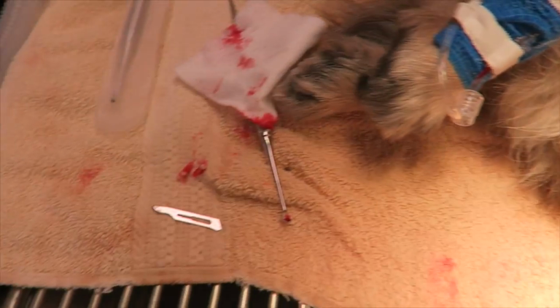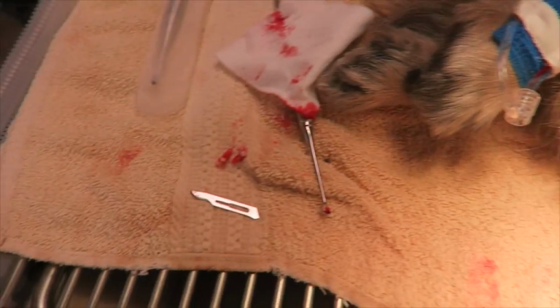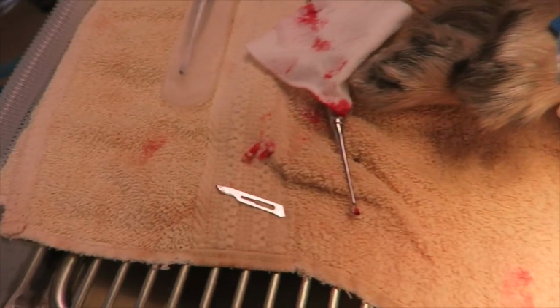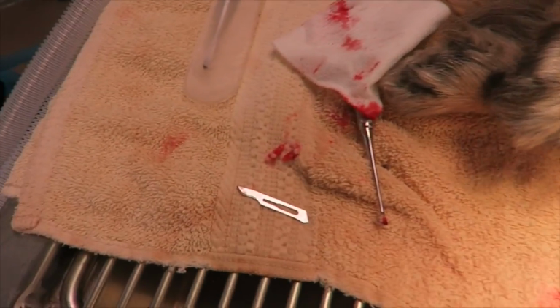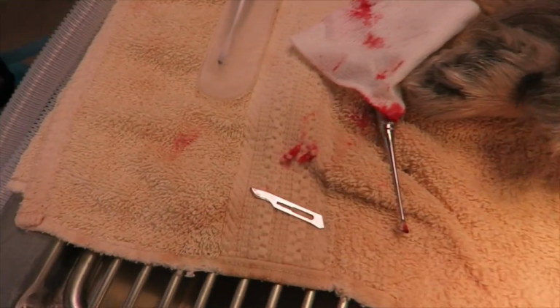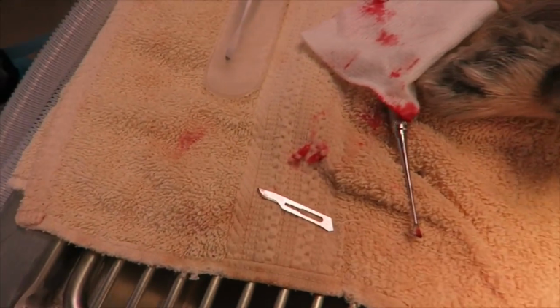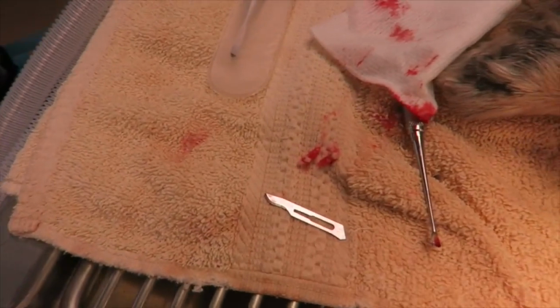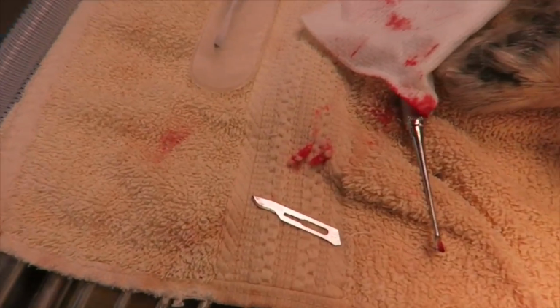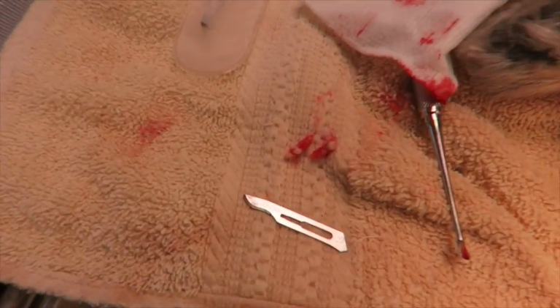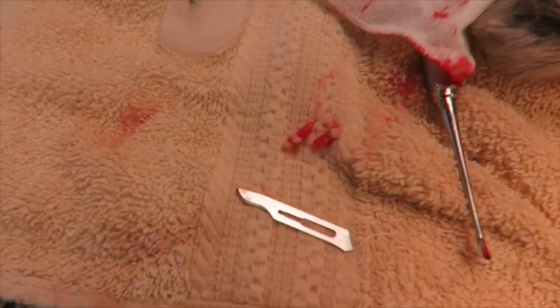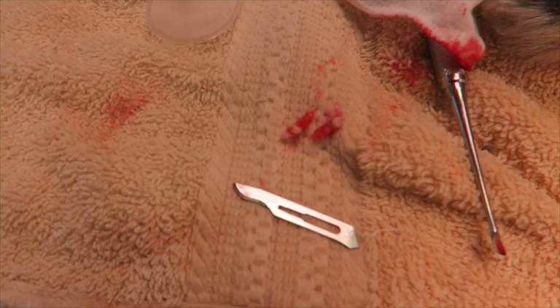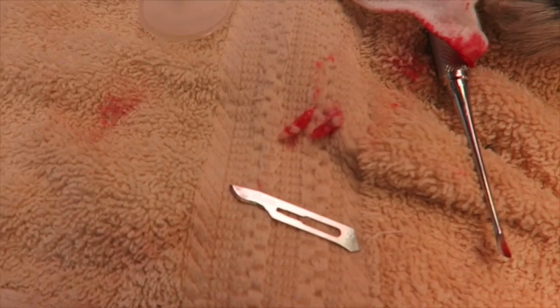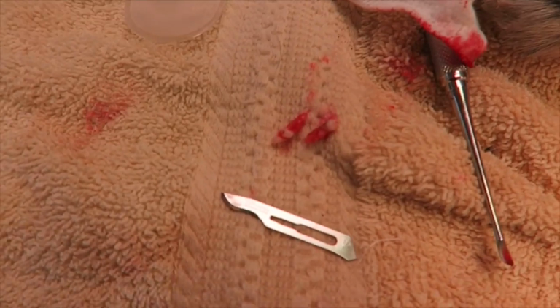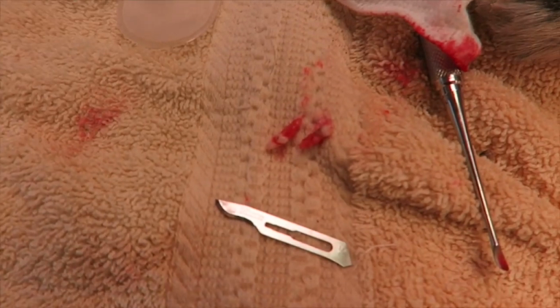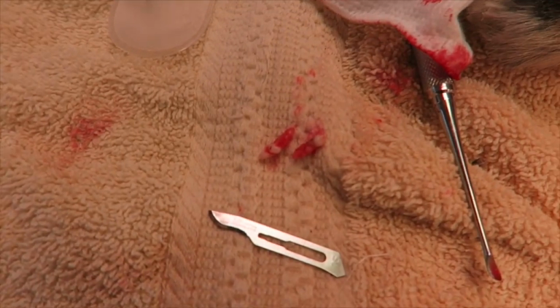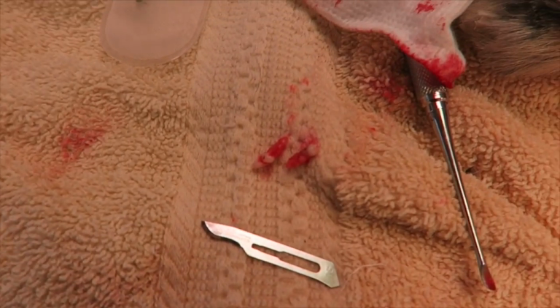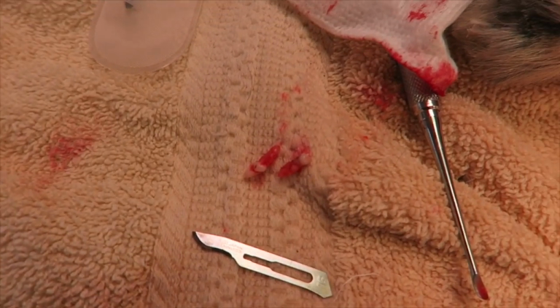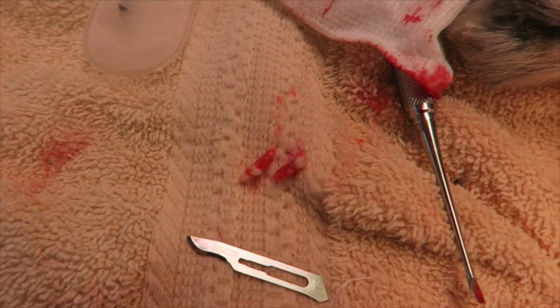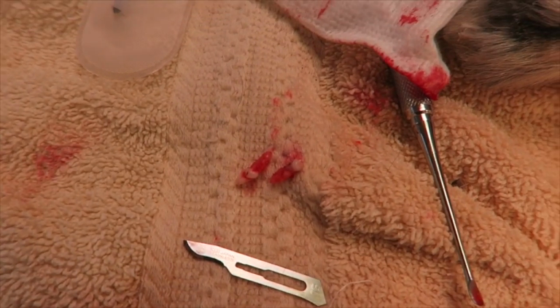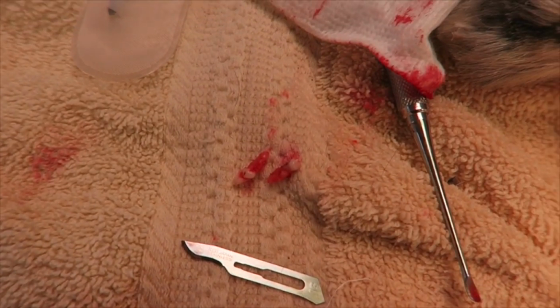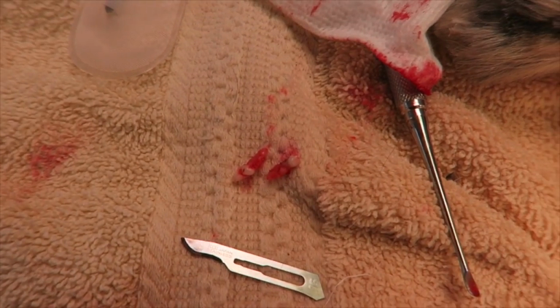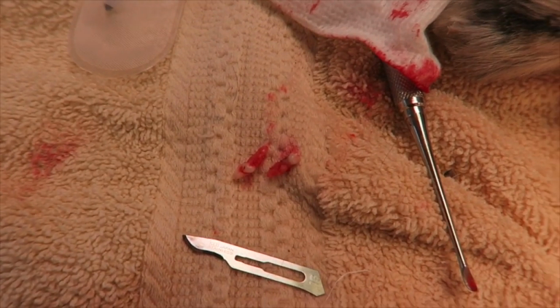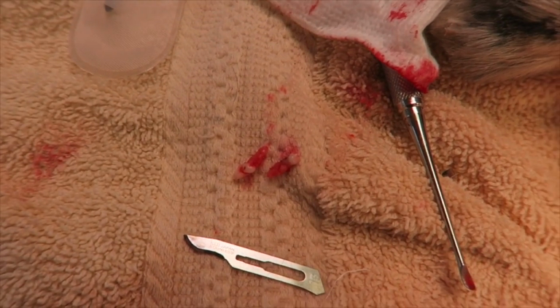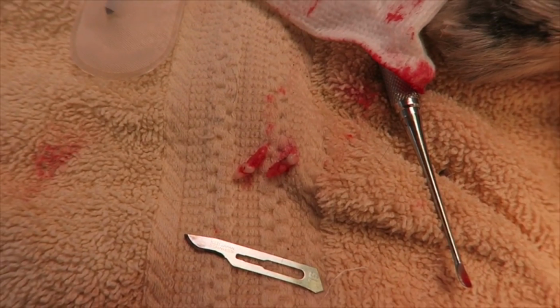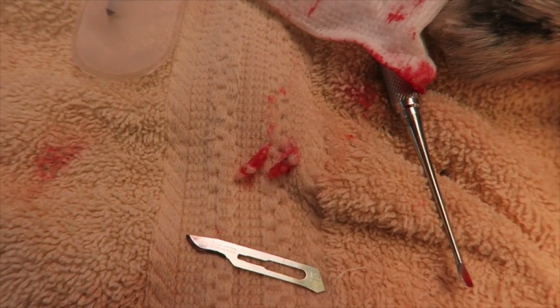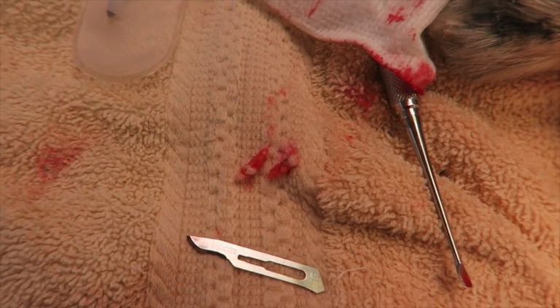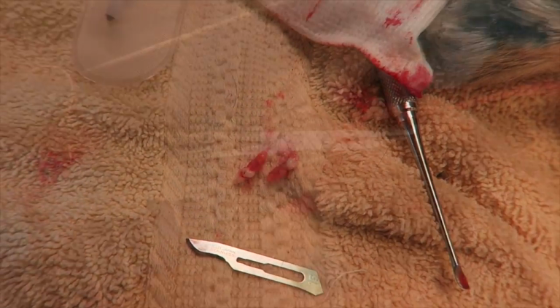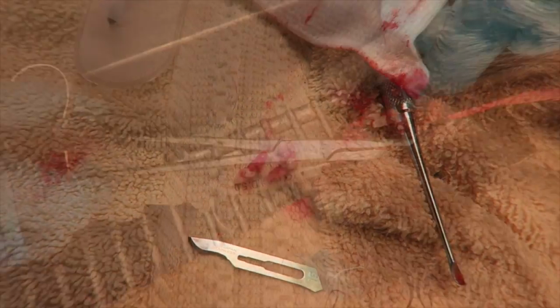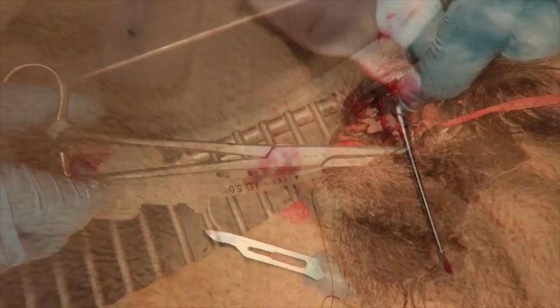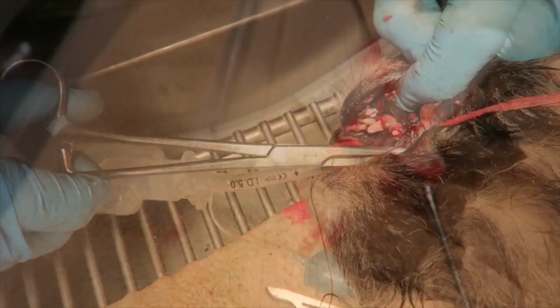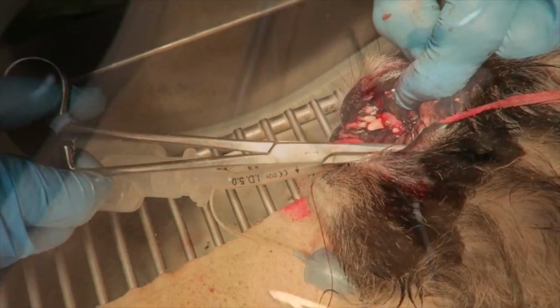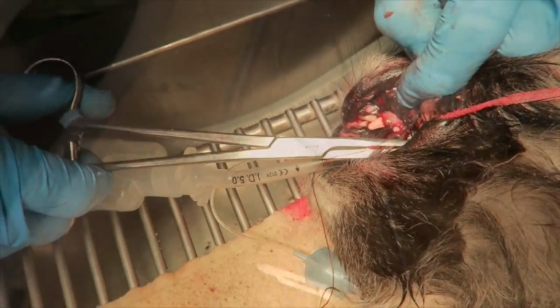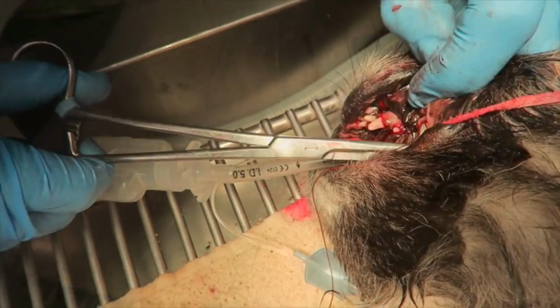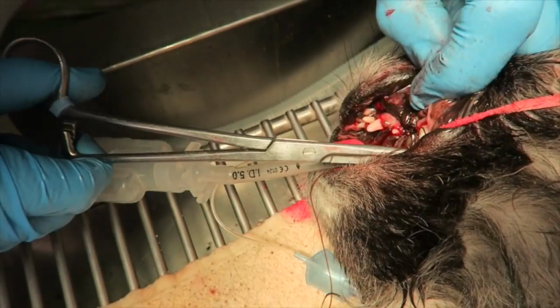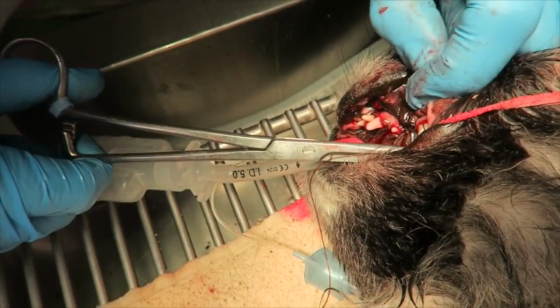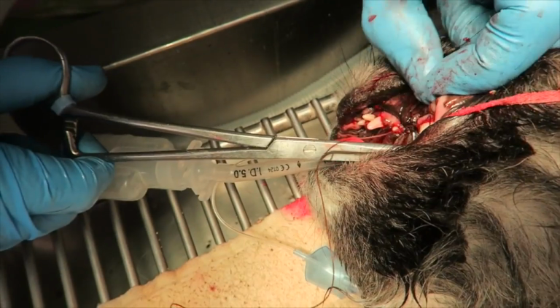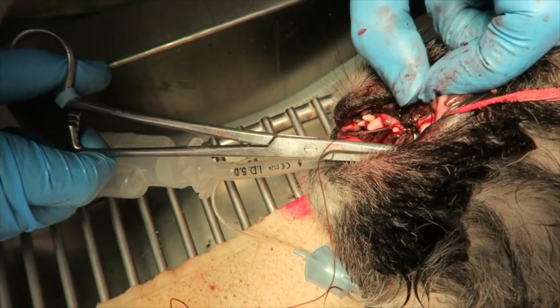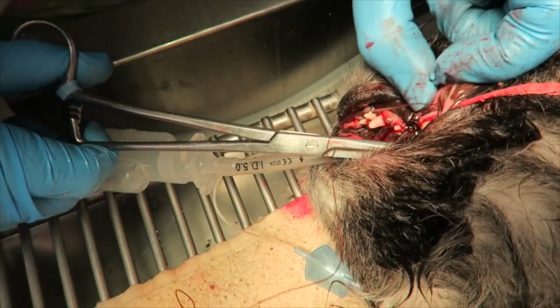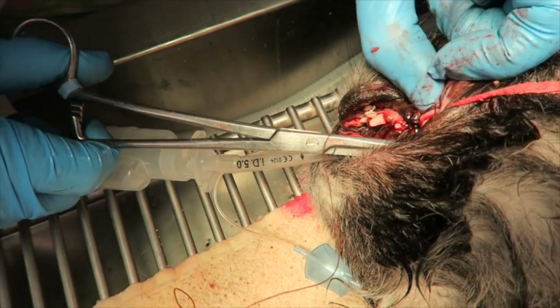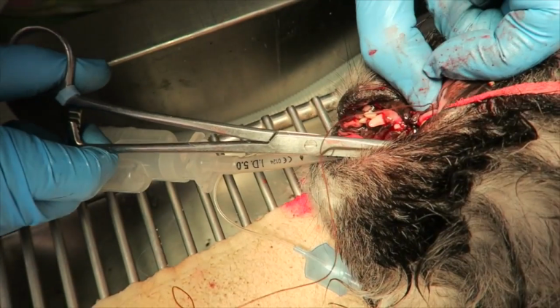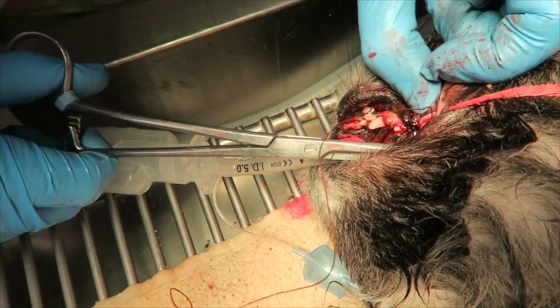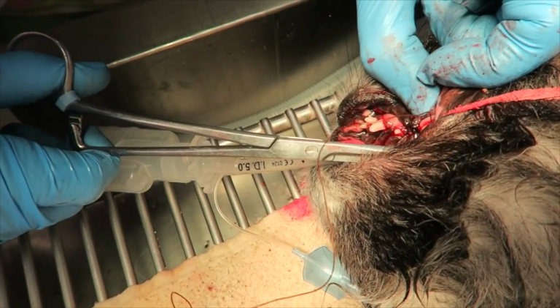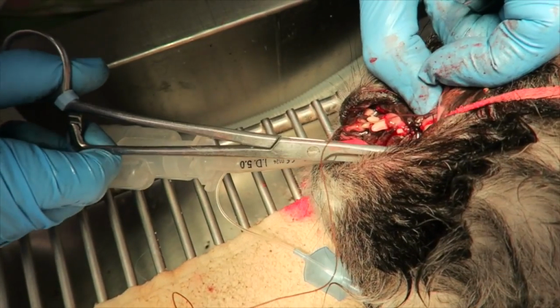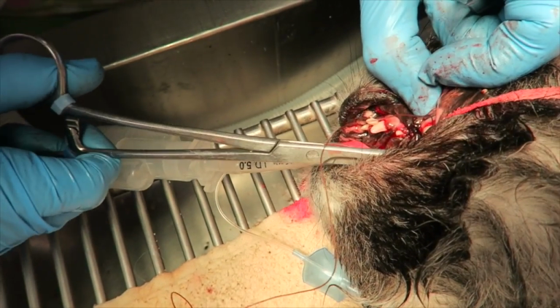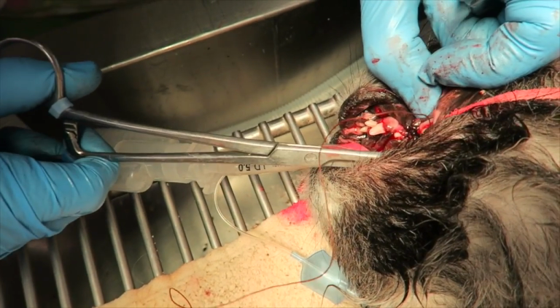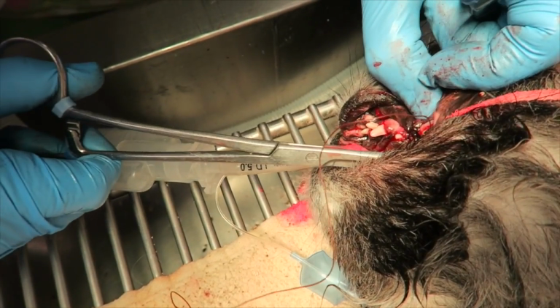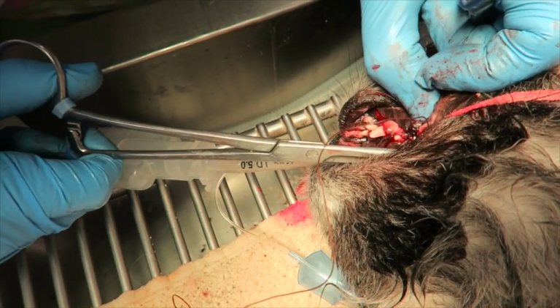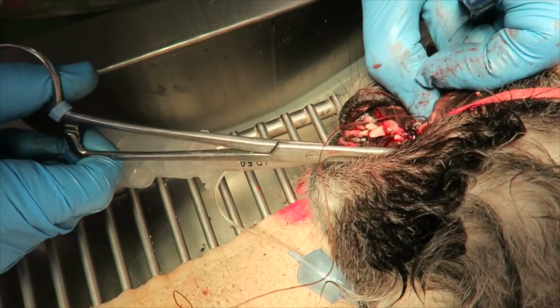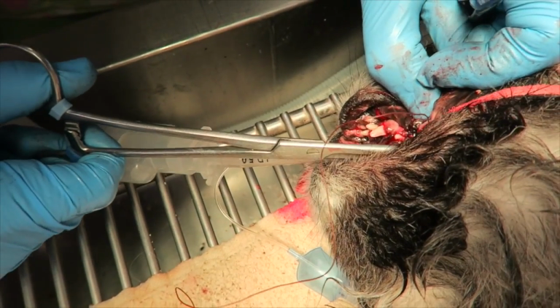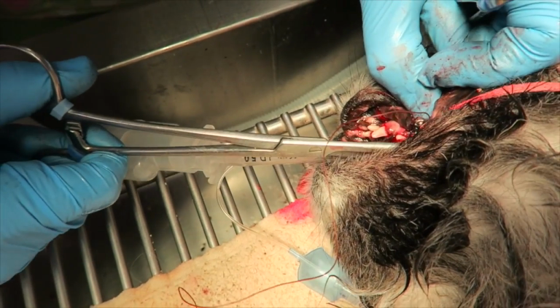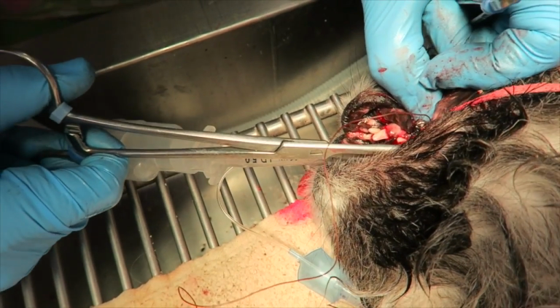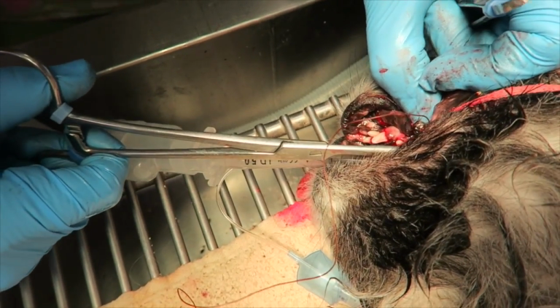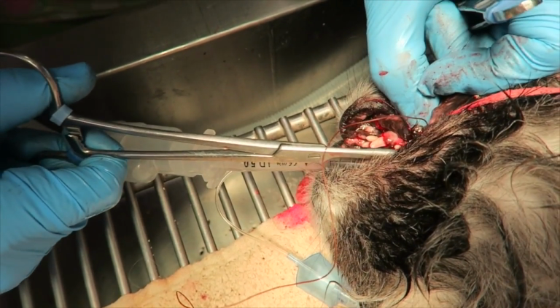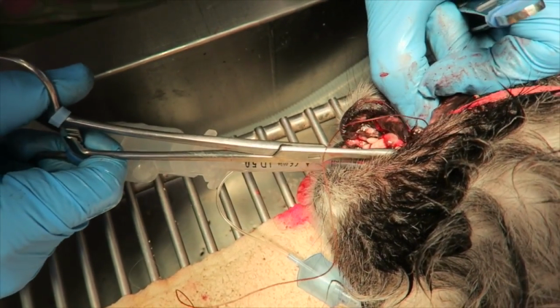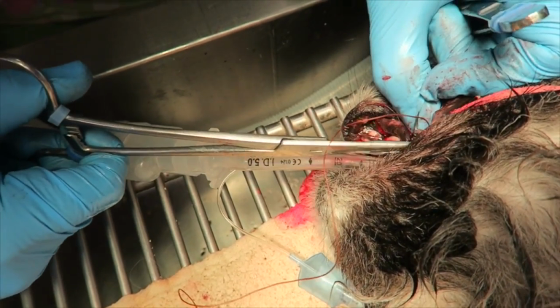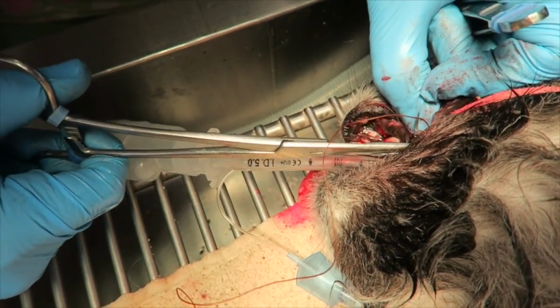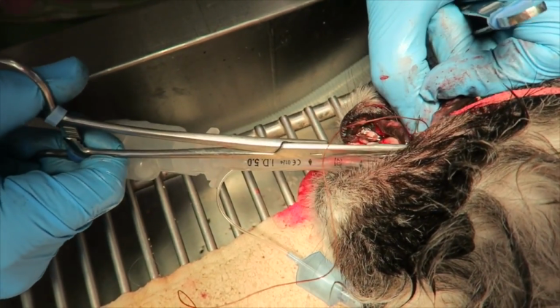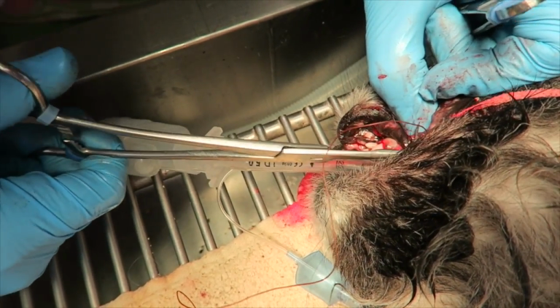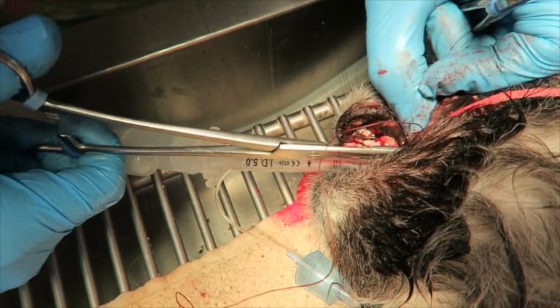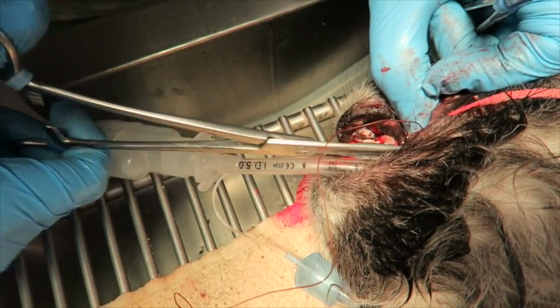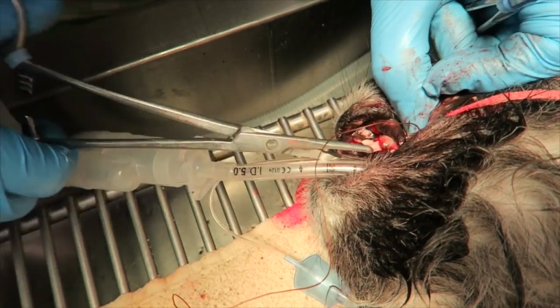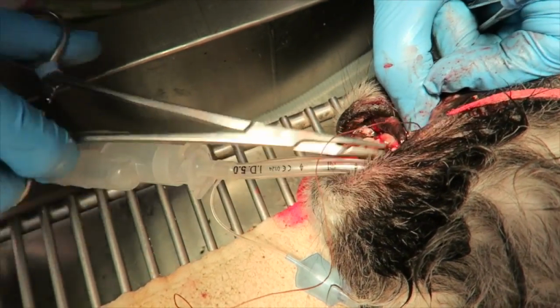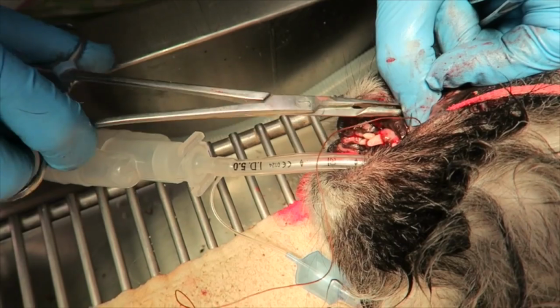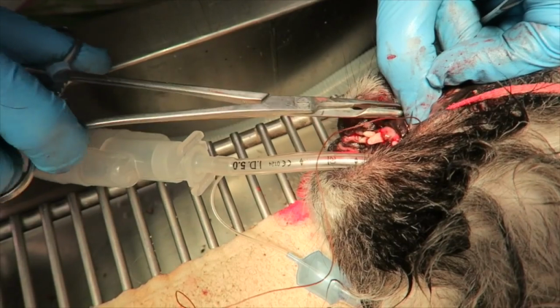Once all roots are removed in their entirety, the gingival flap is closed over top of the opening.